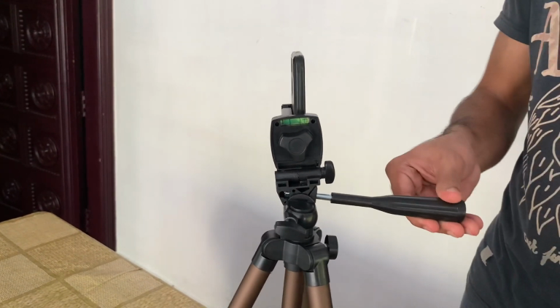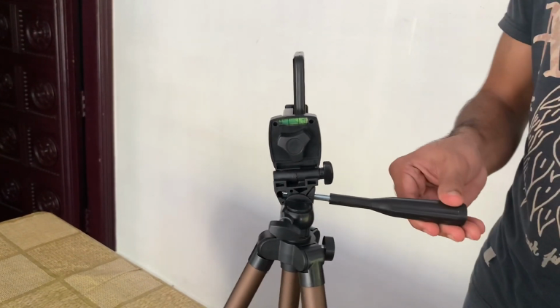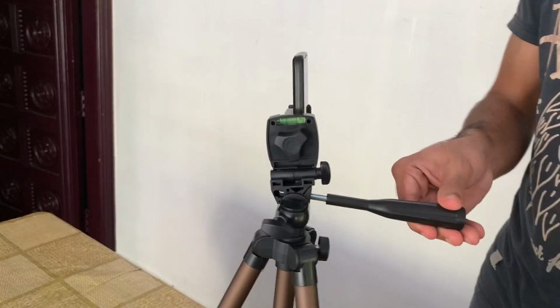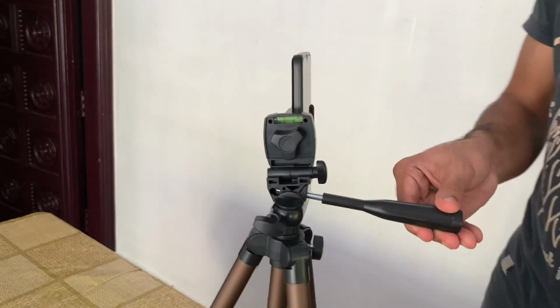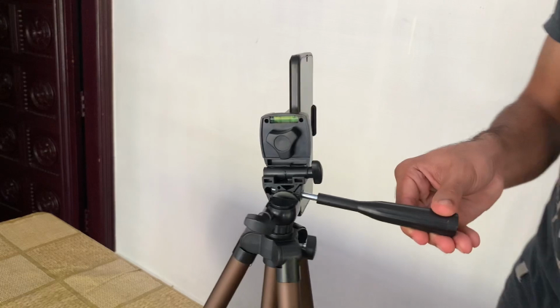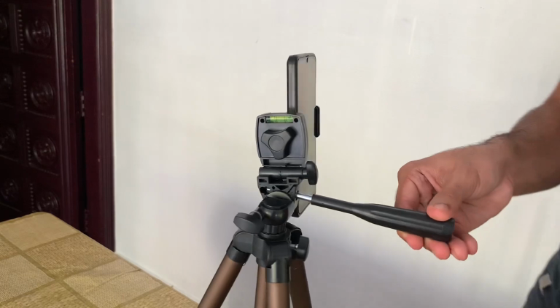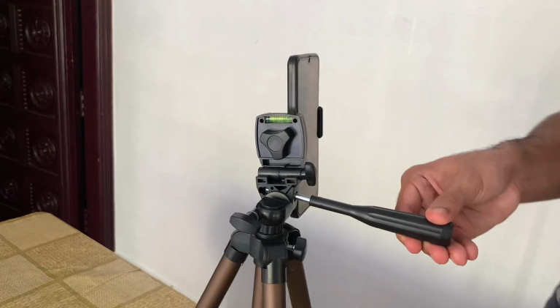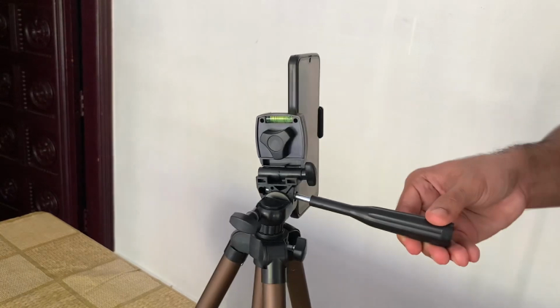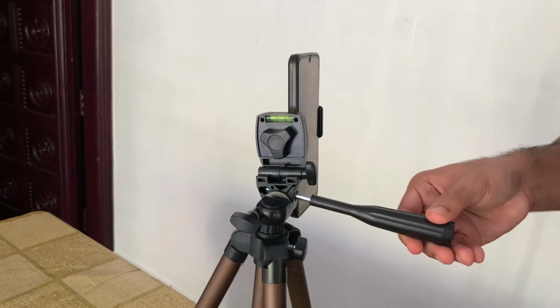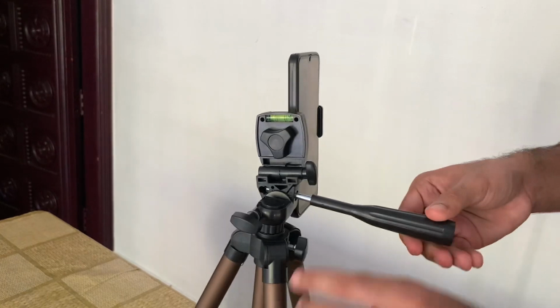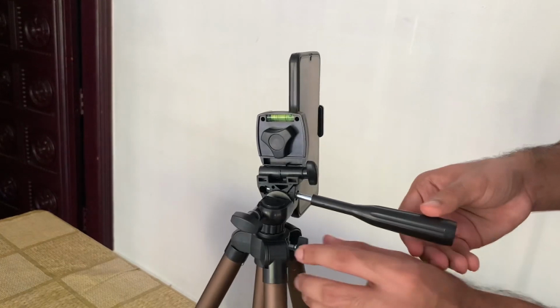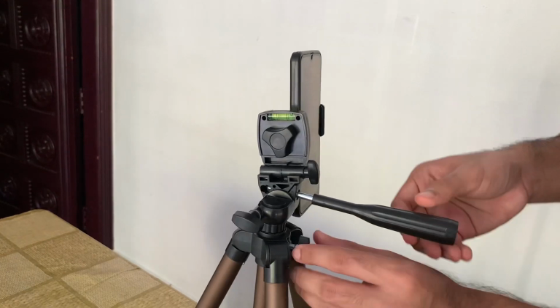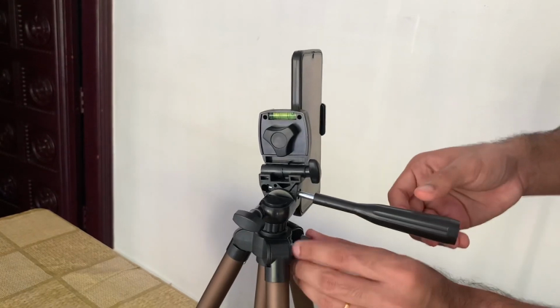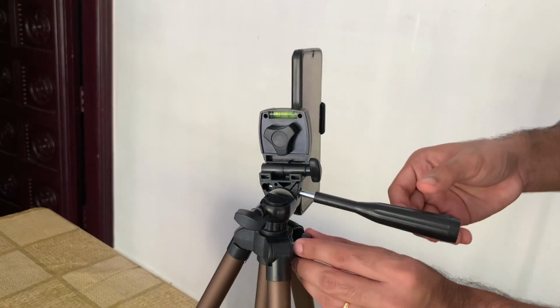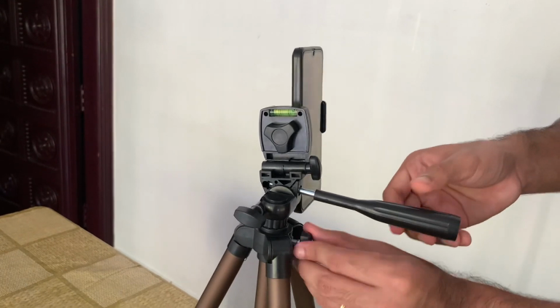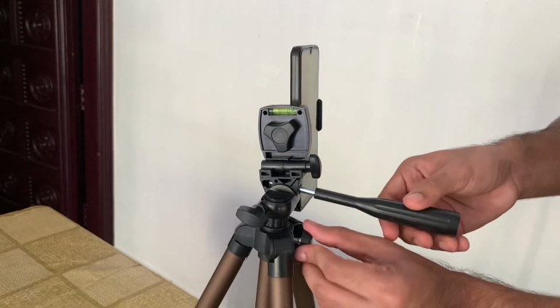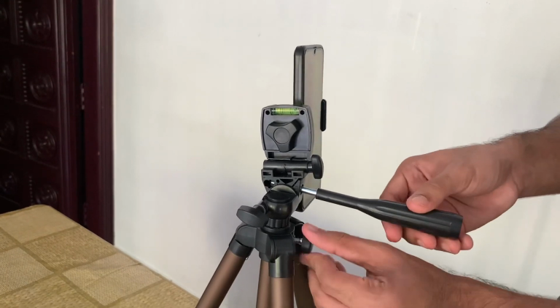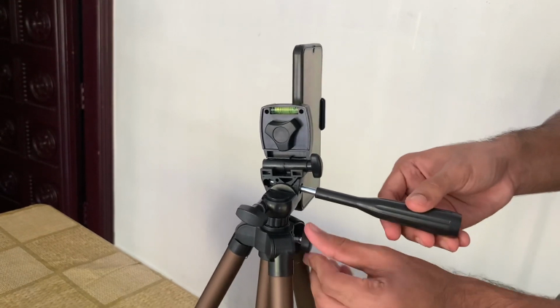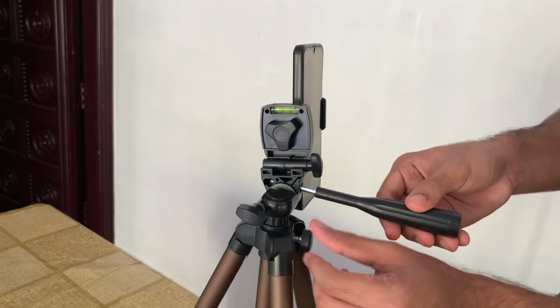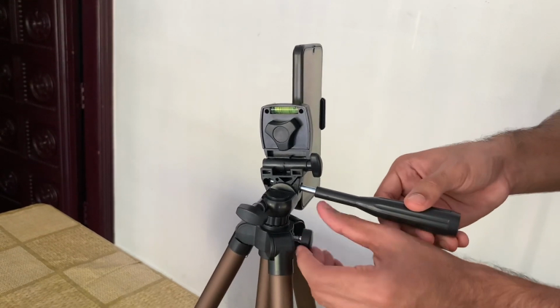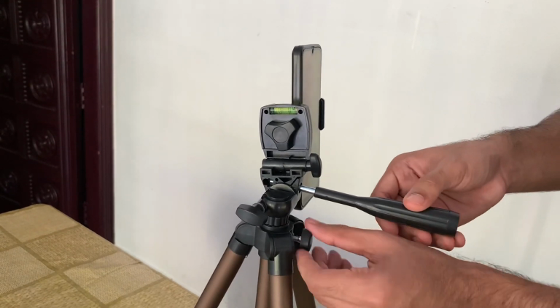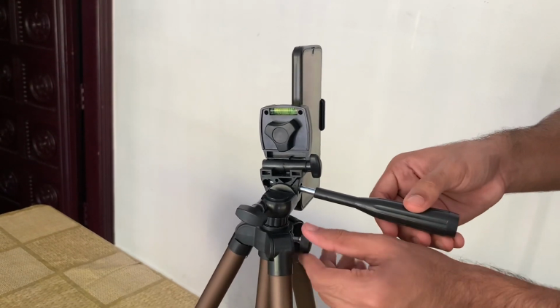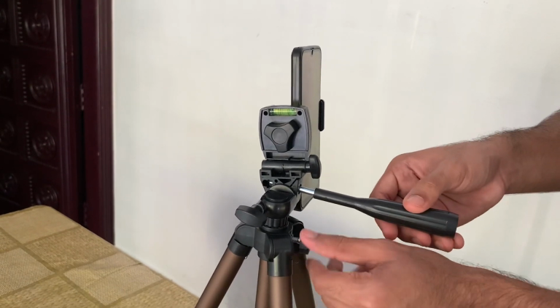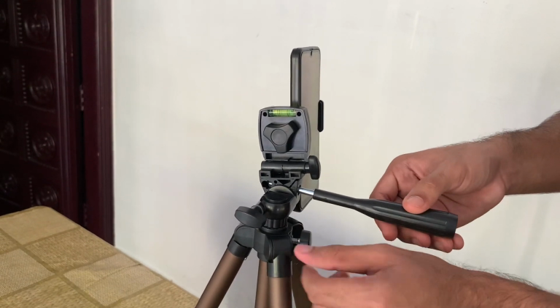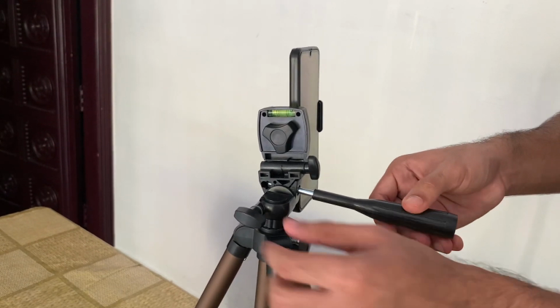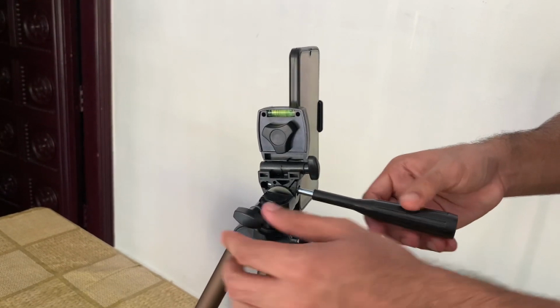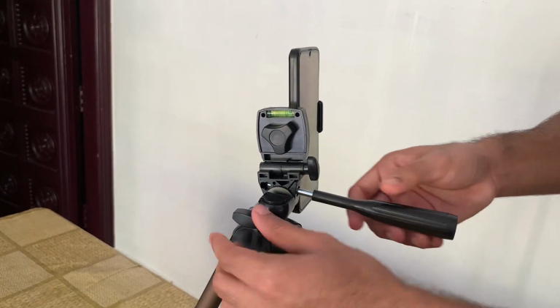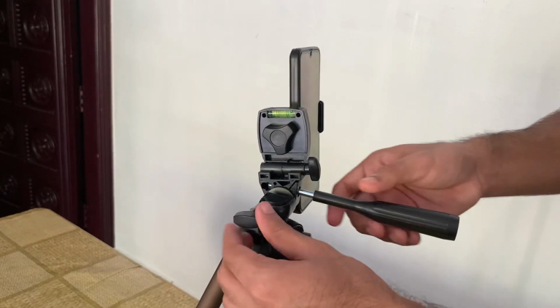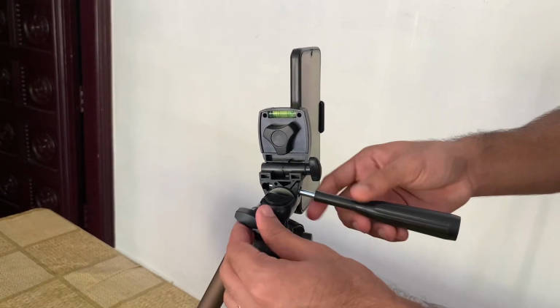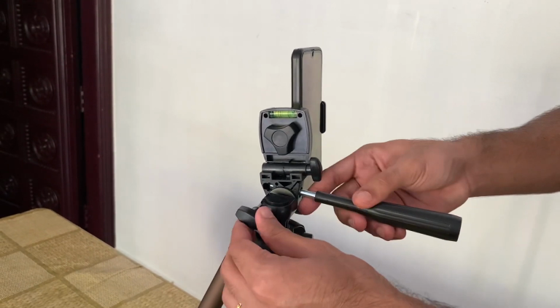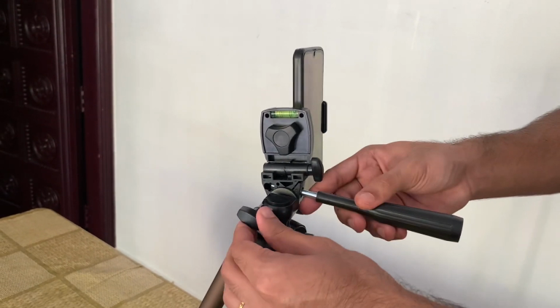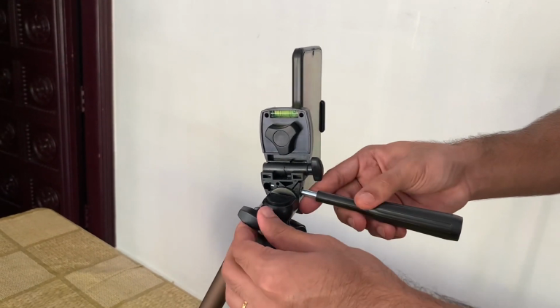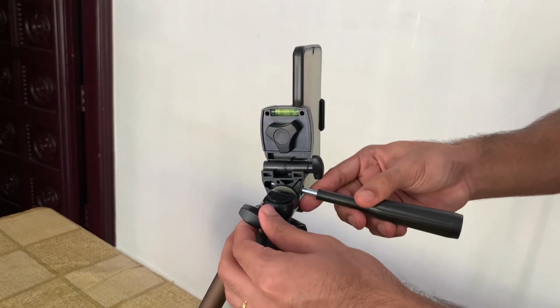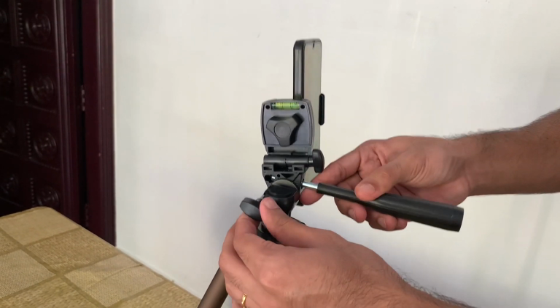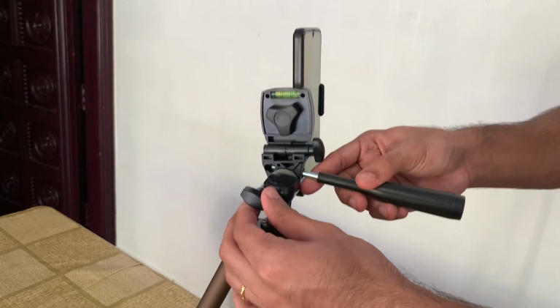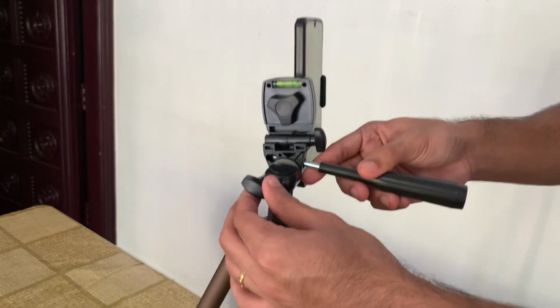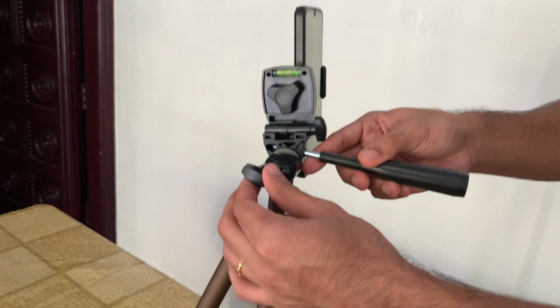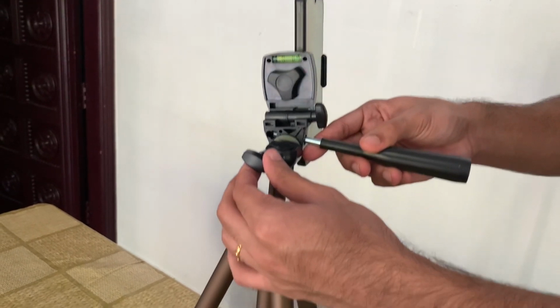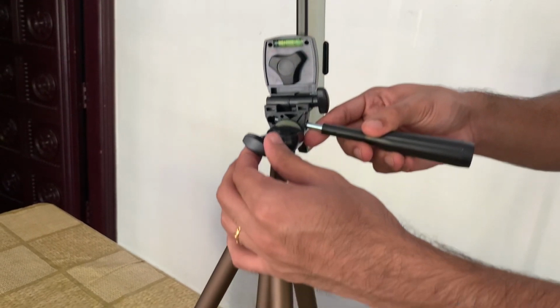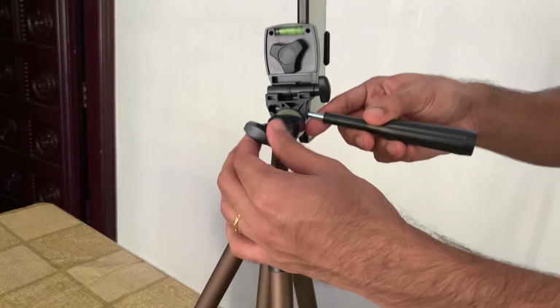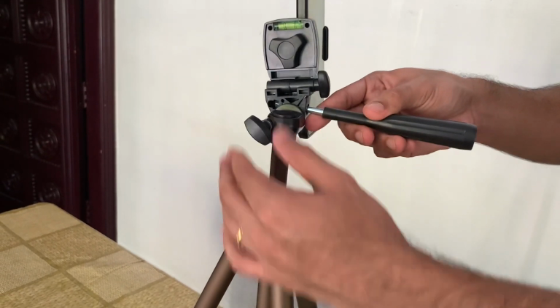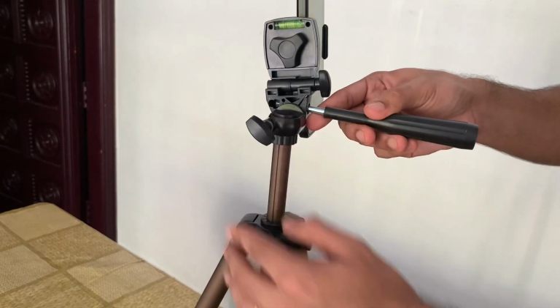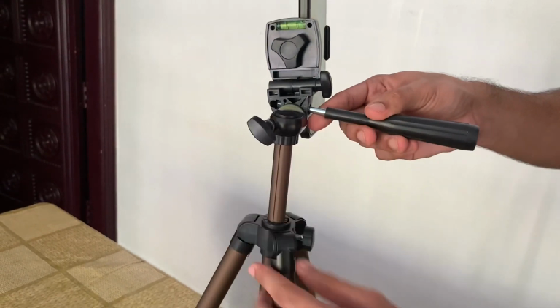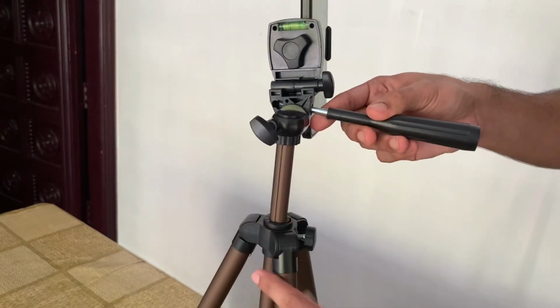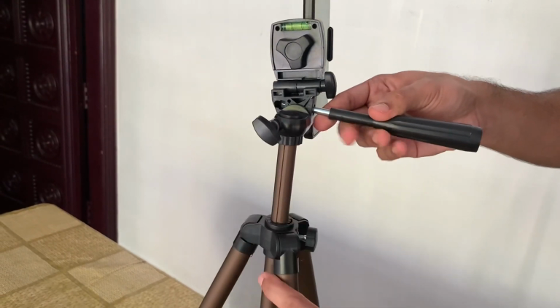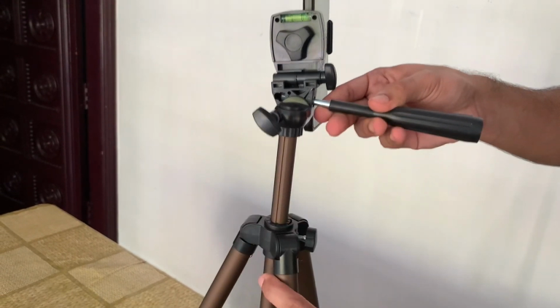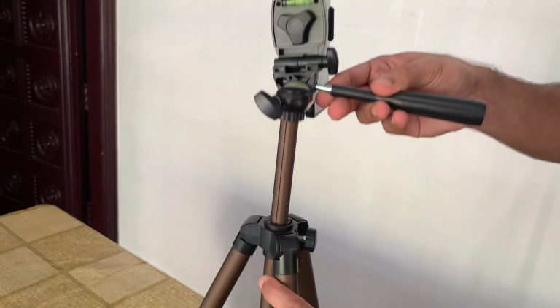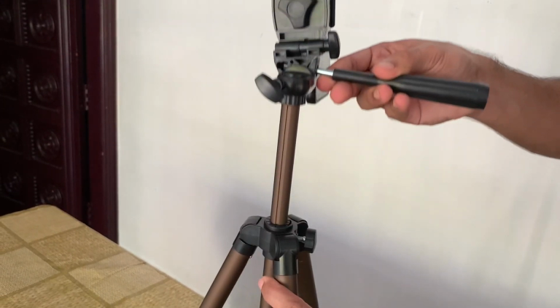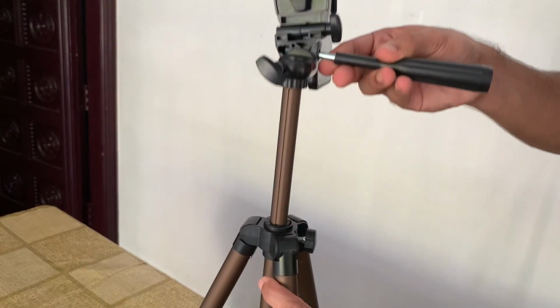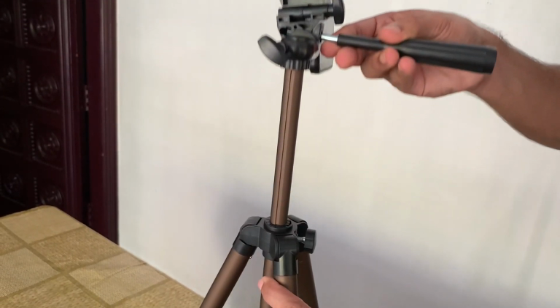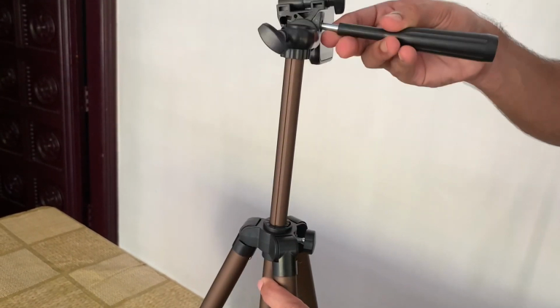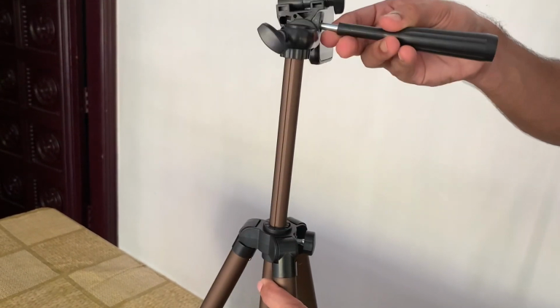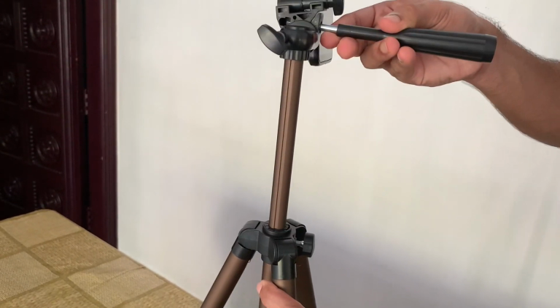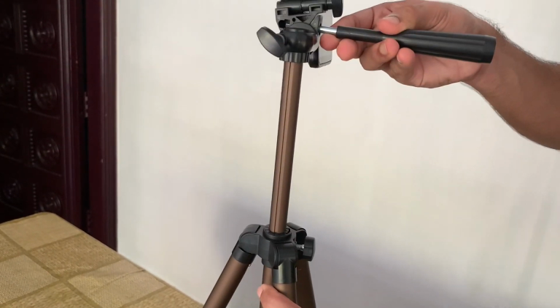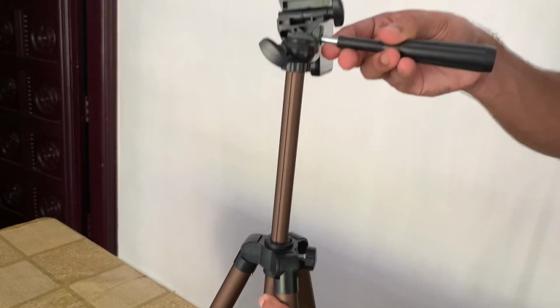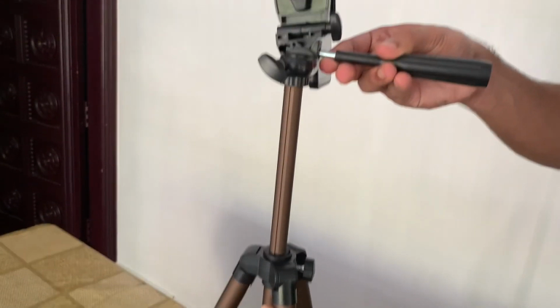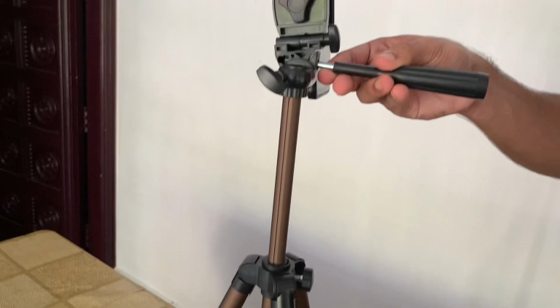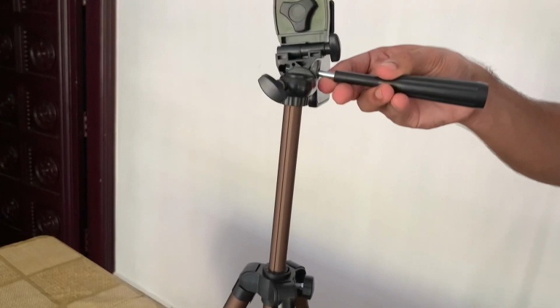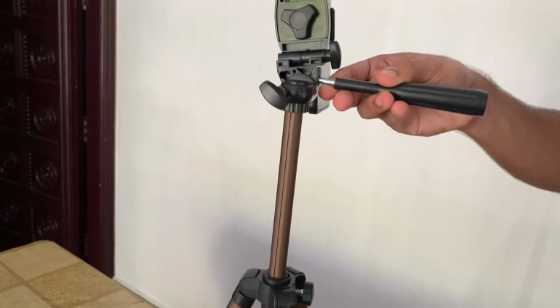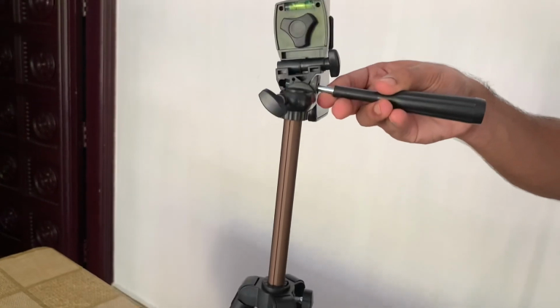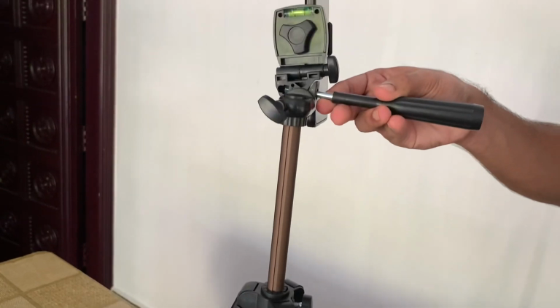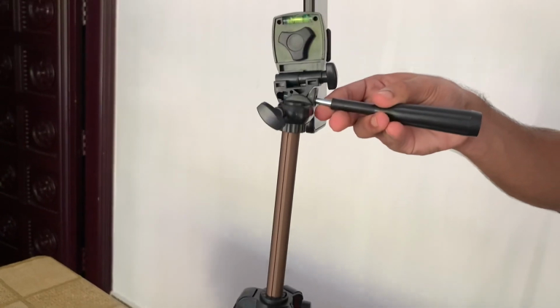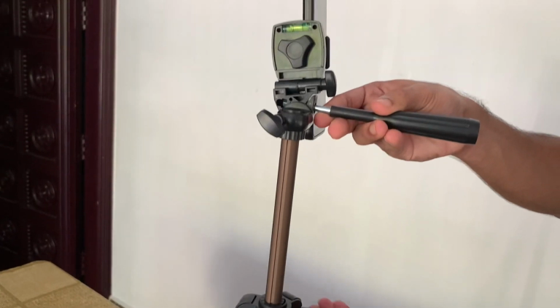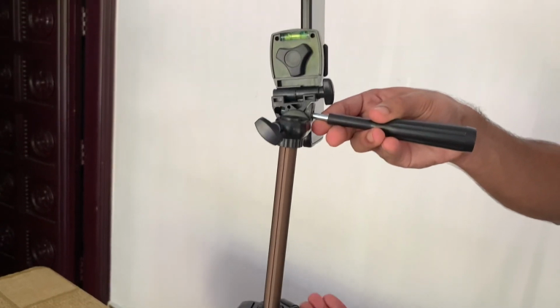The screw is fixed for height adjustment. I'm going to take a look at the height adjustment now.